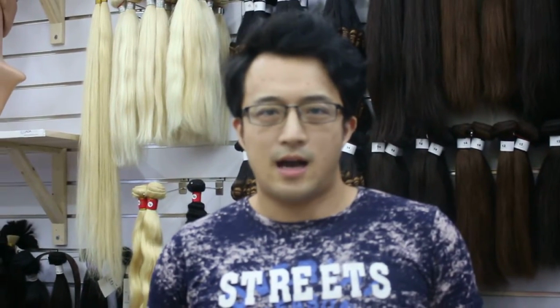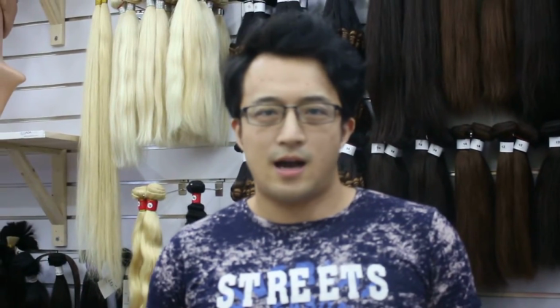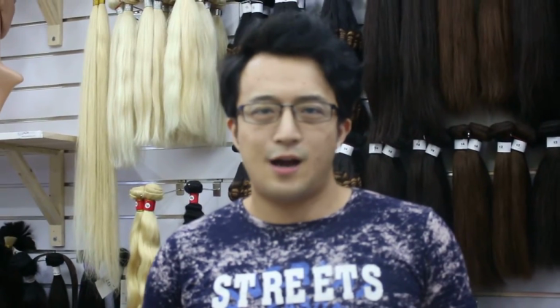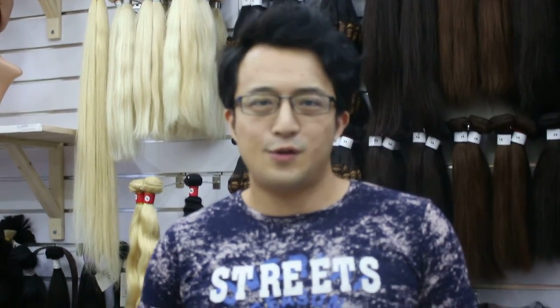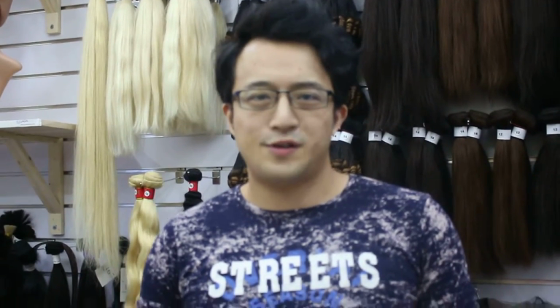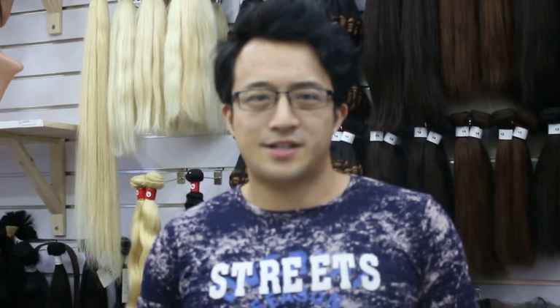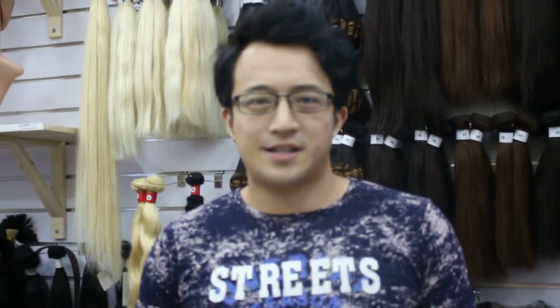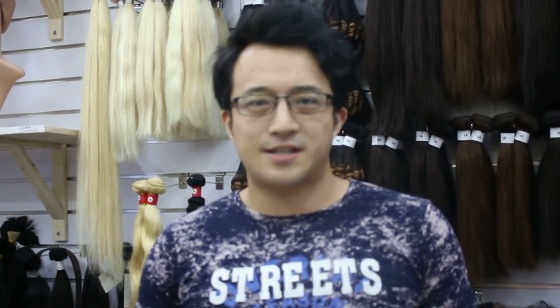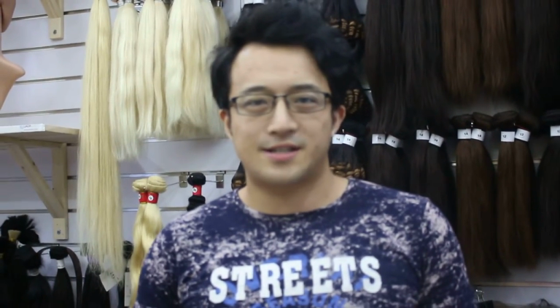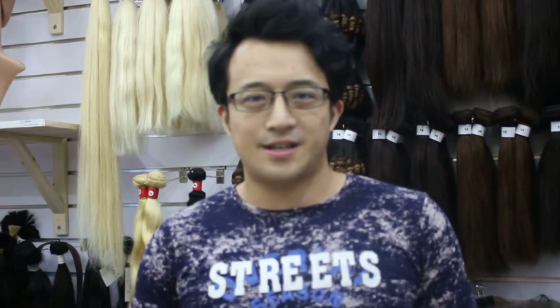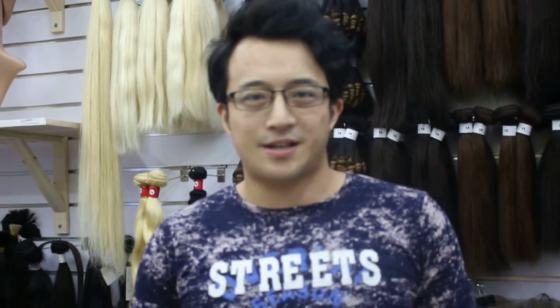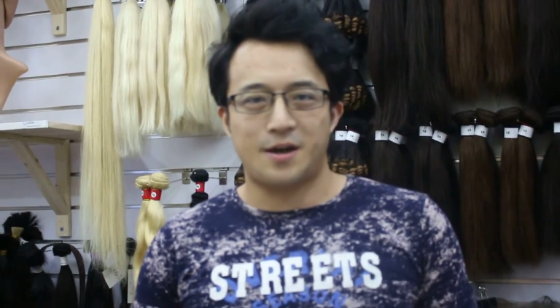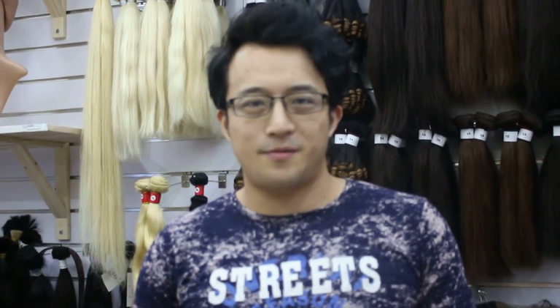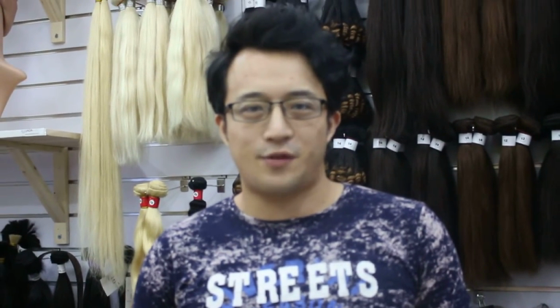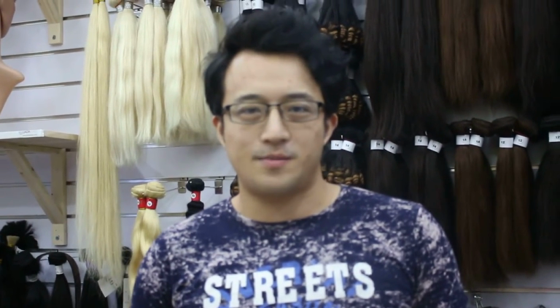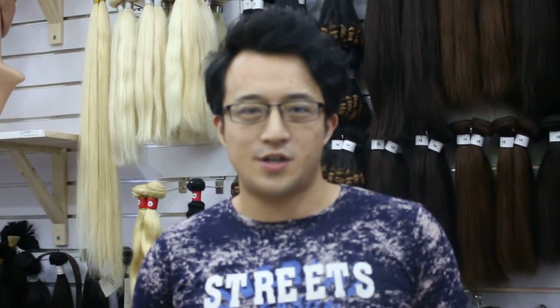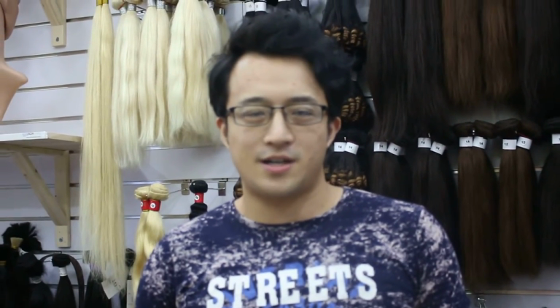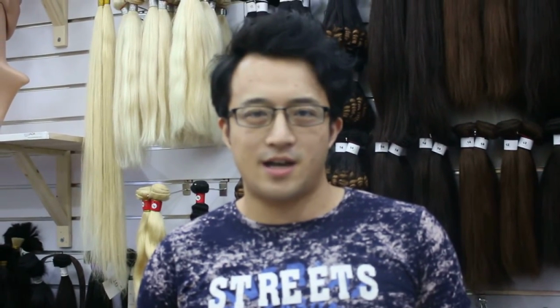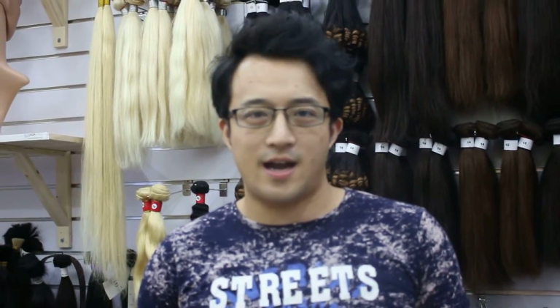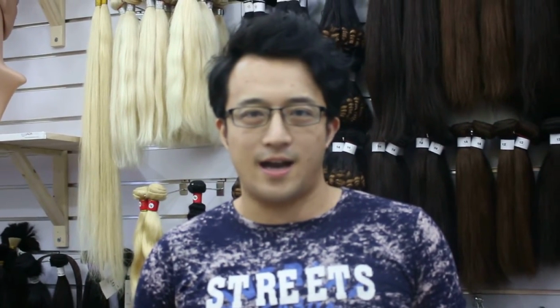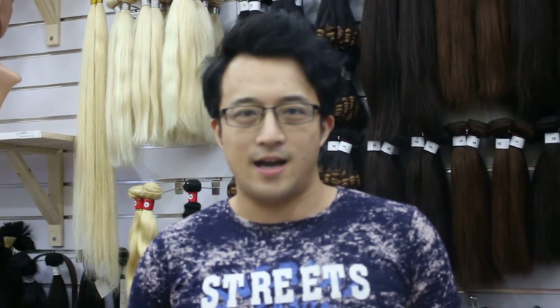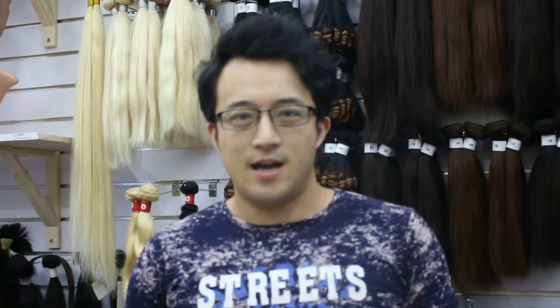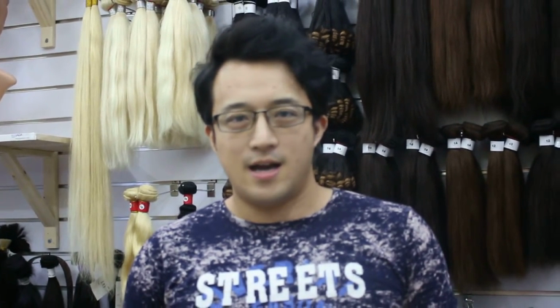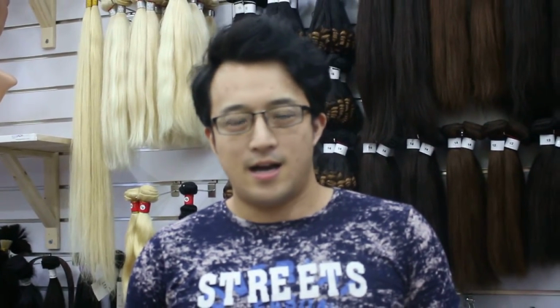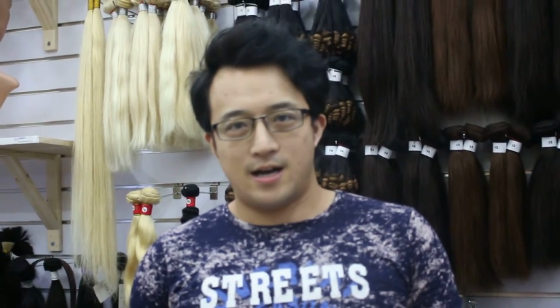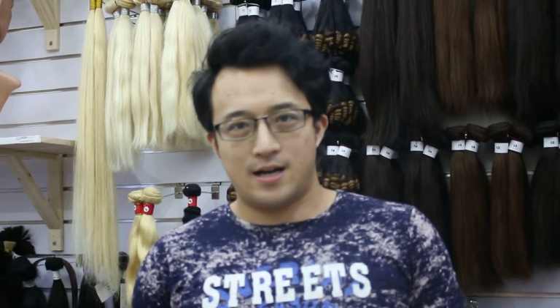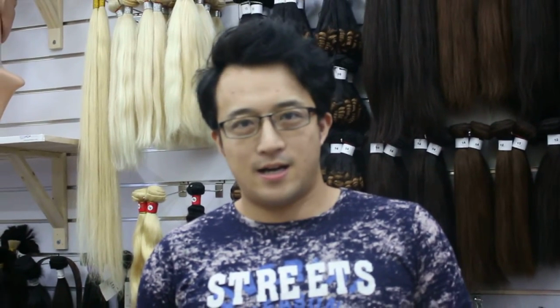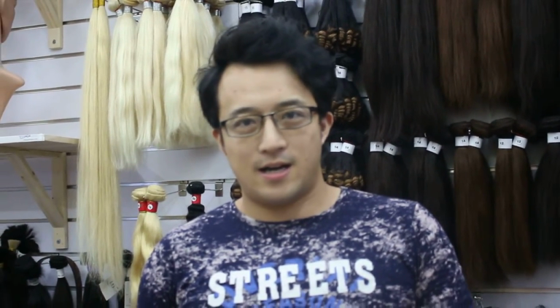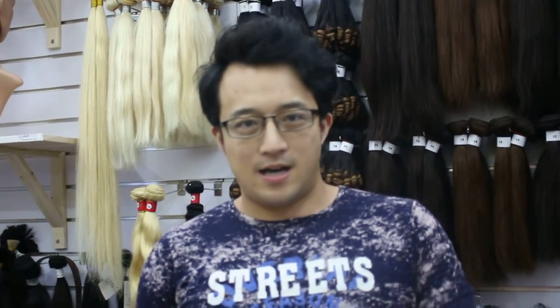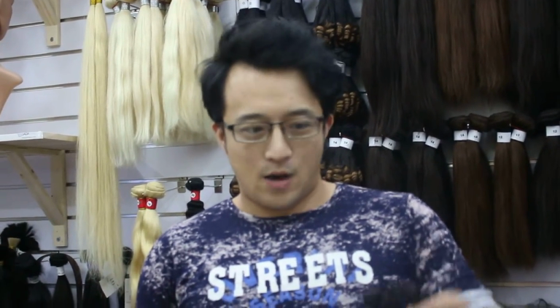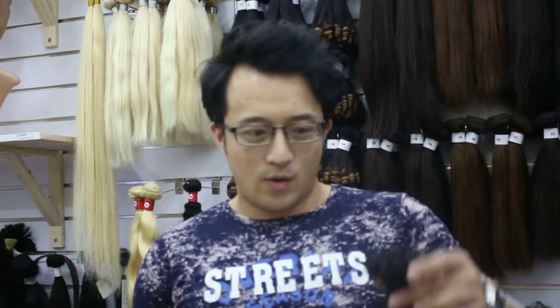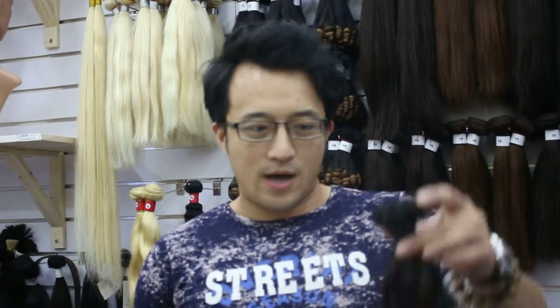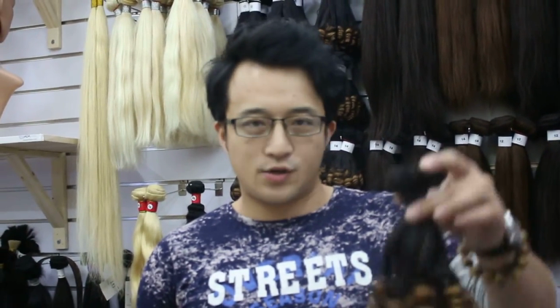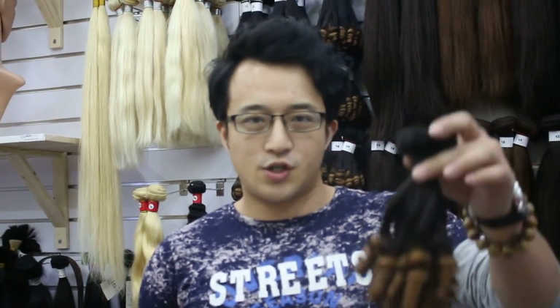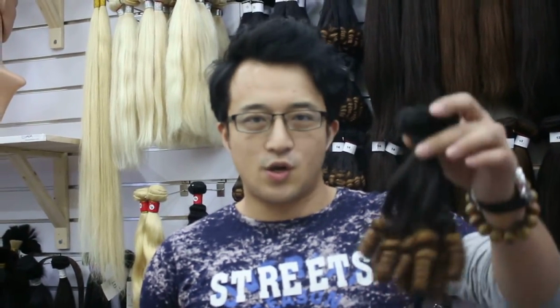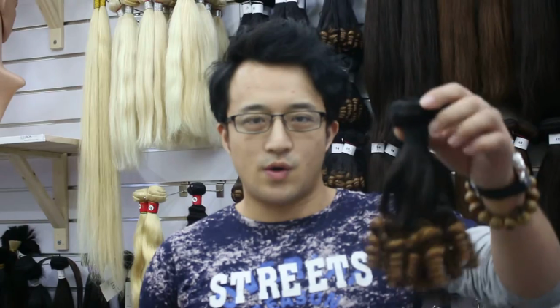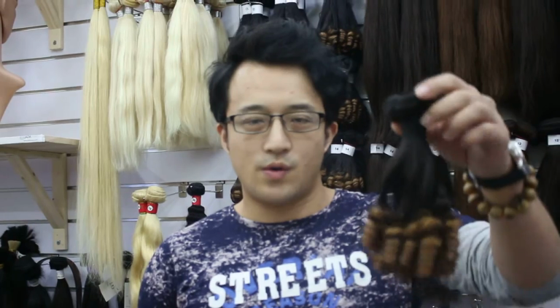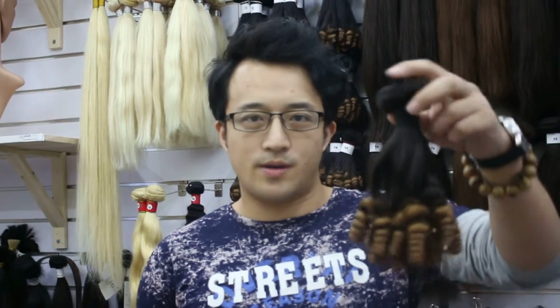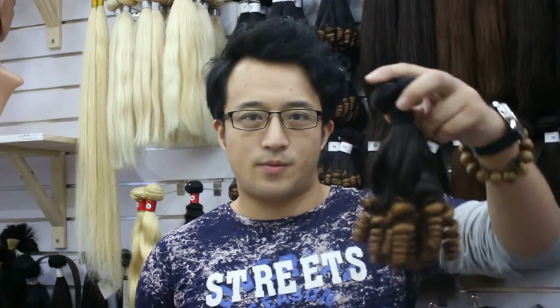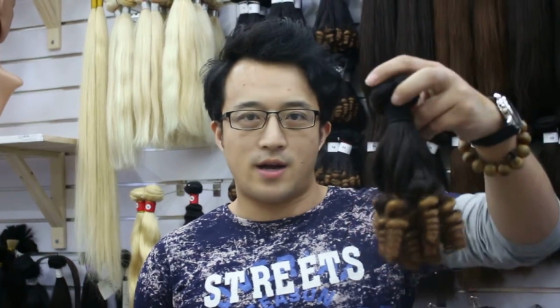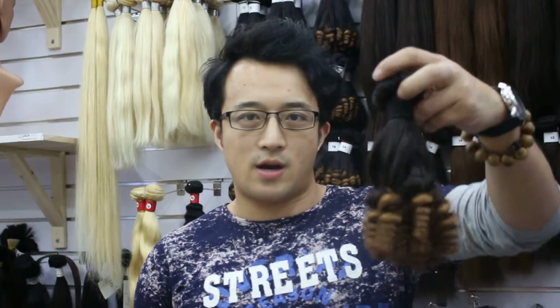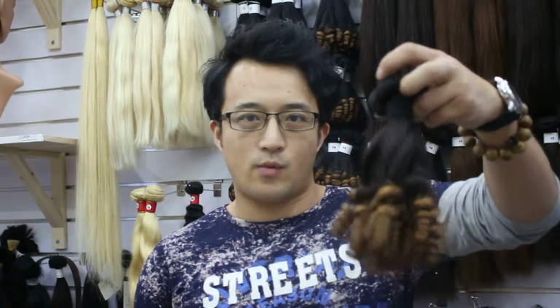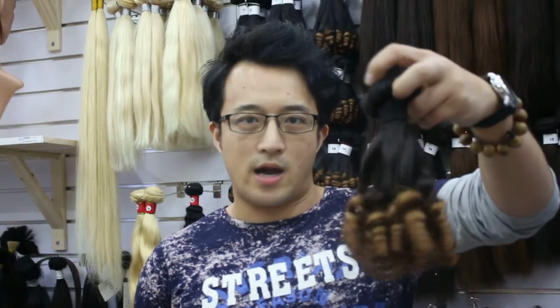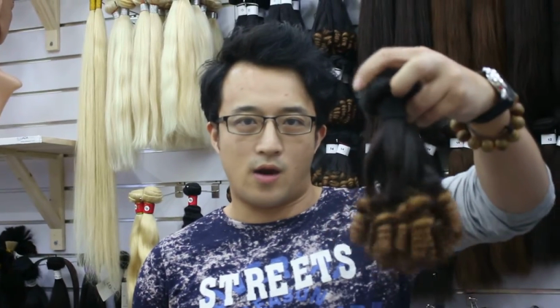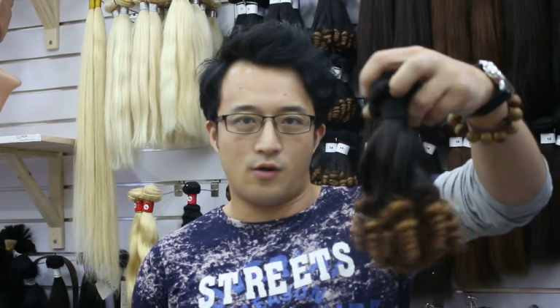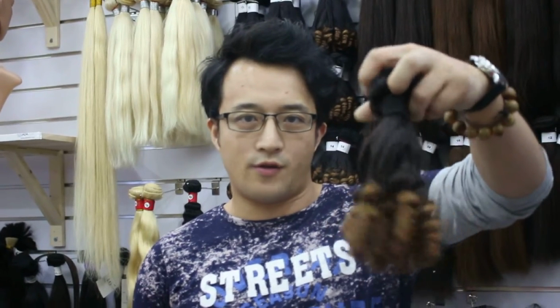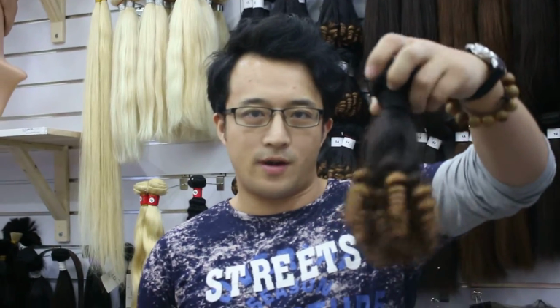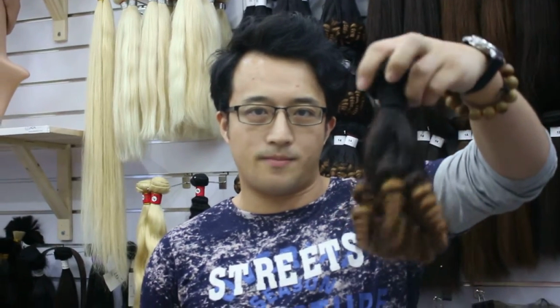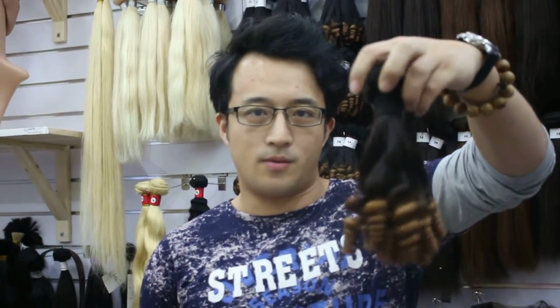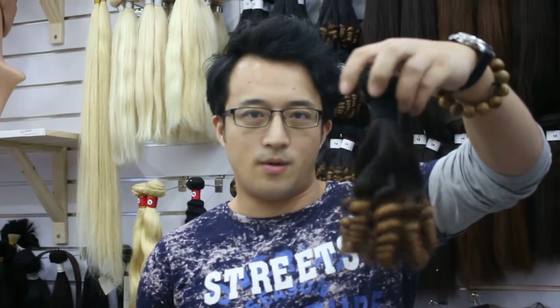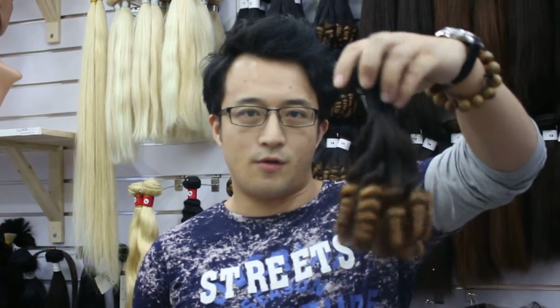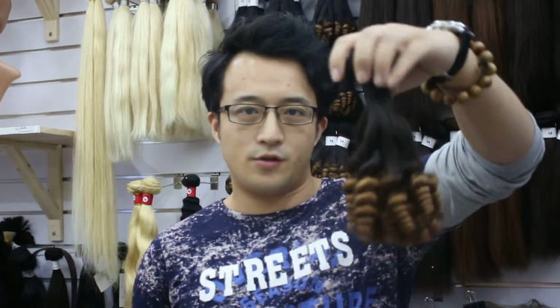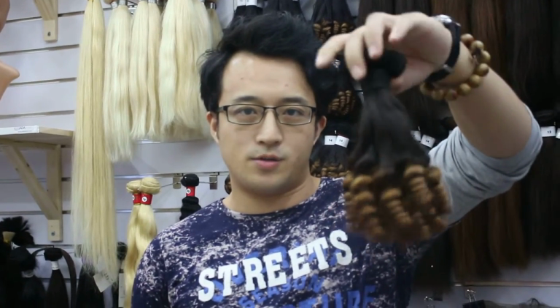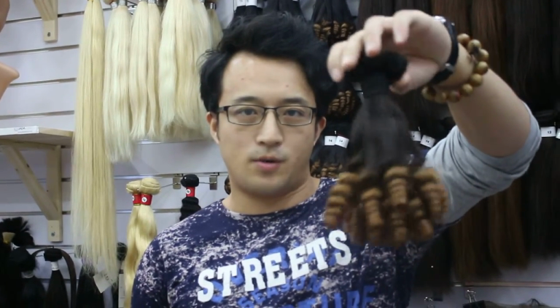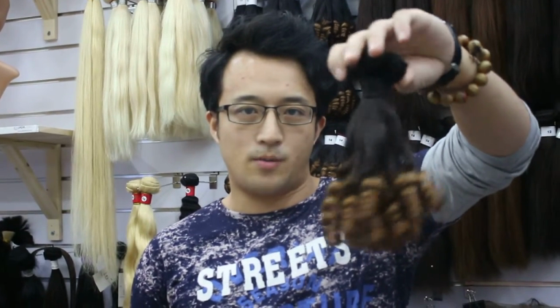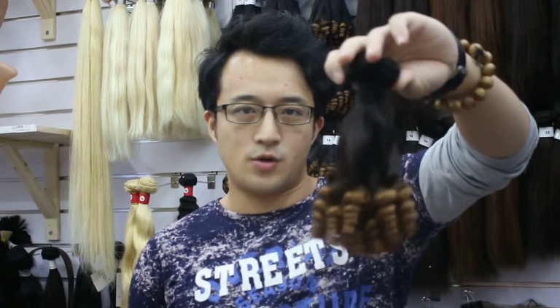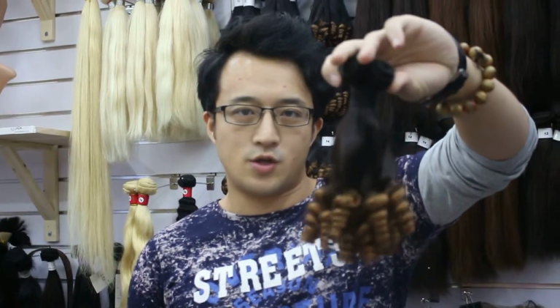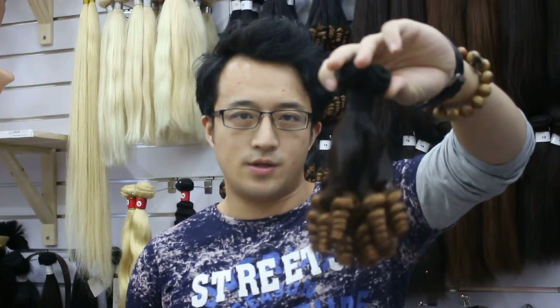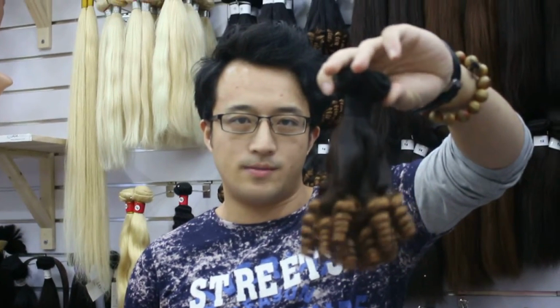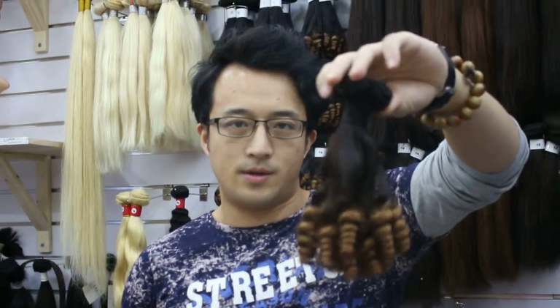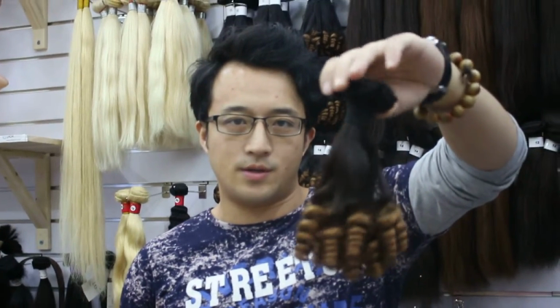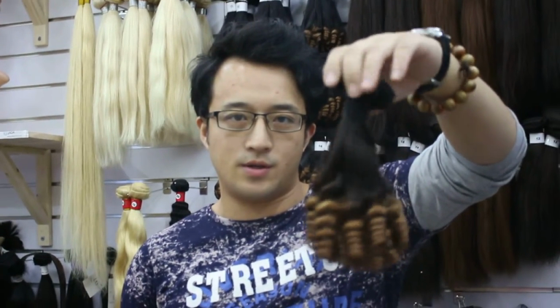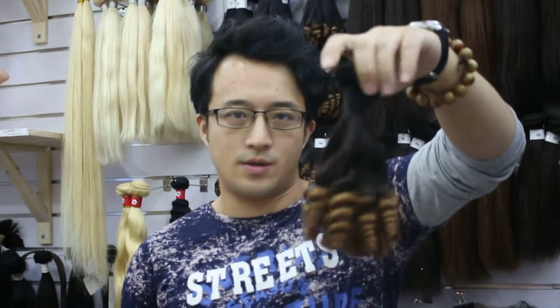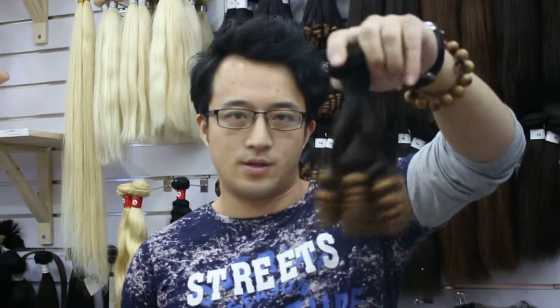Hello, this is Sig Kim from Jada Hair. I would like to show you the products we are offering in our promotion bundled deals.